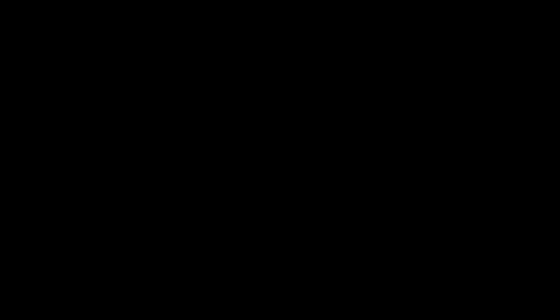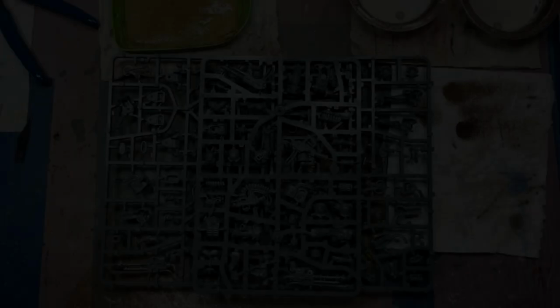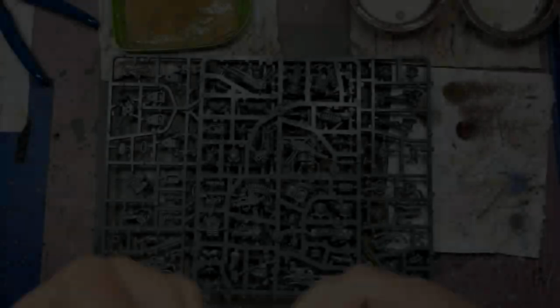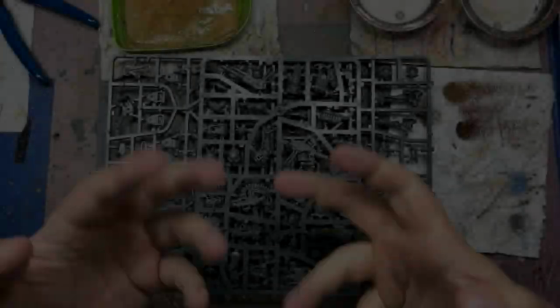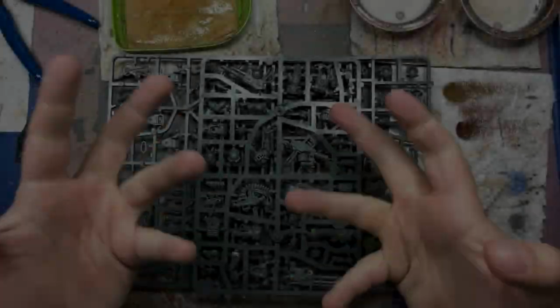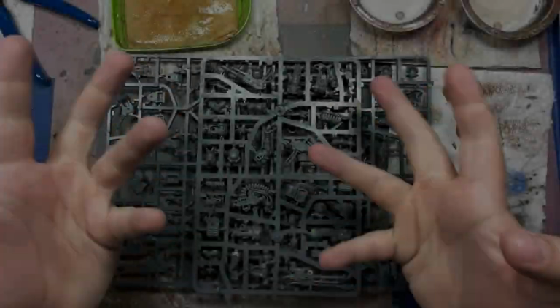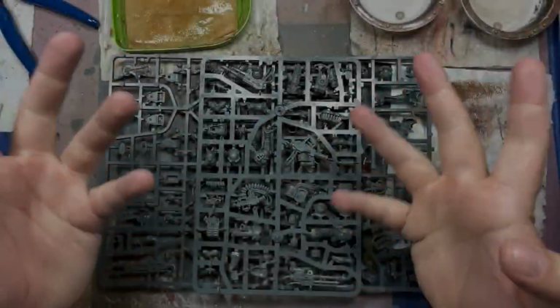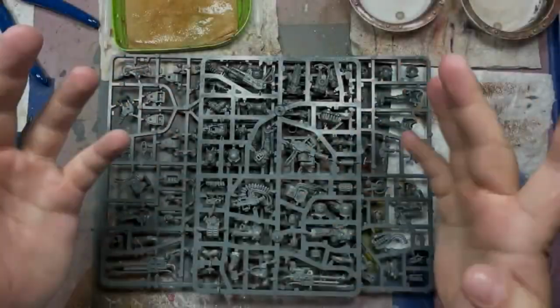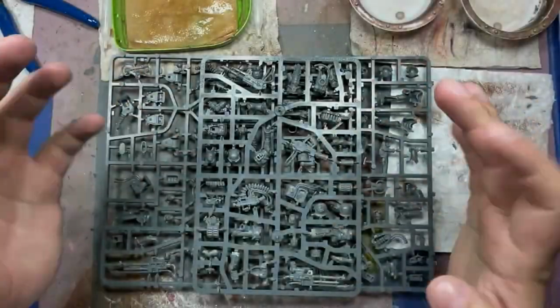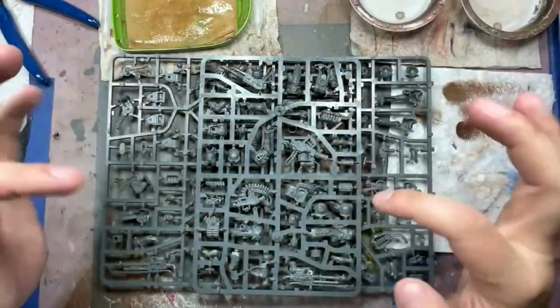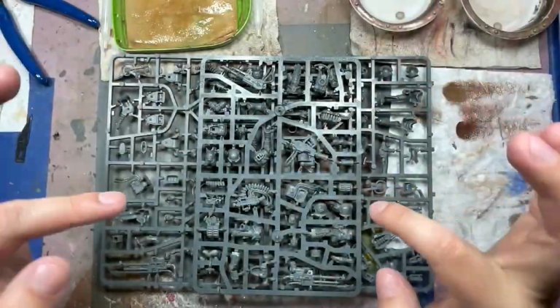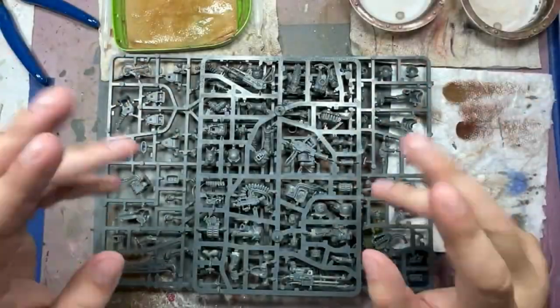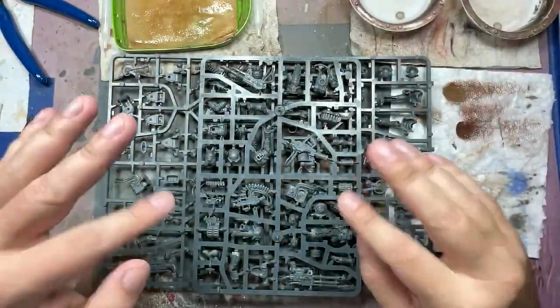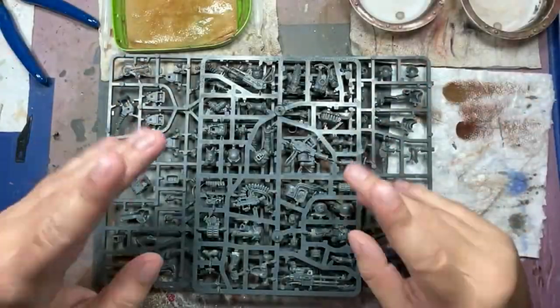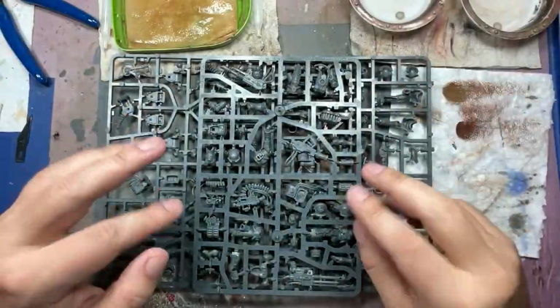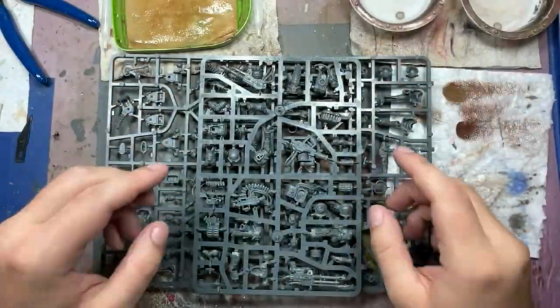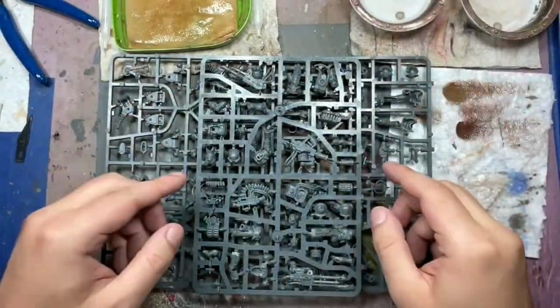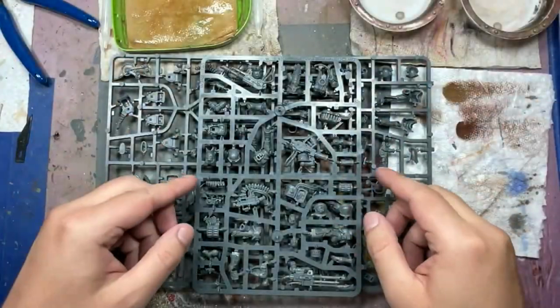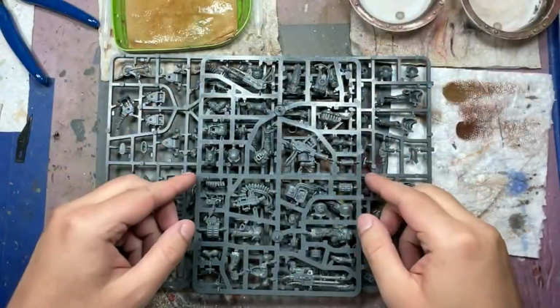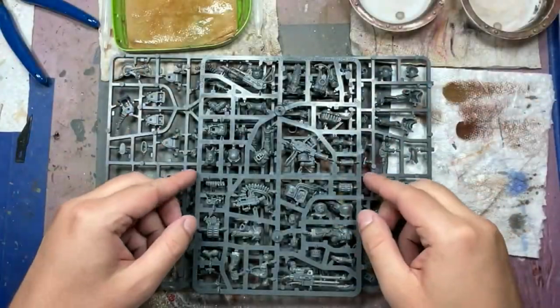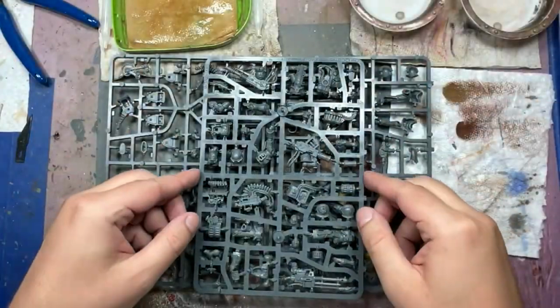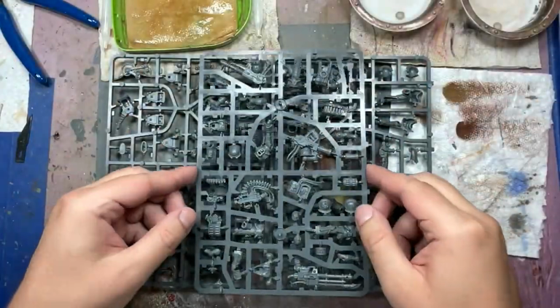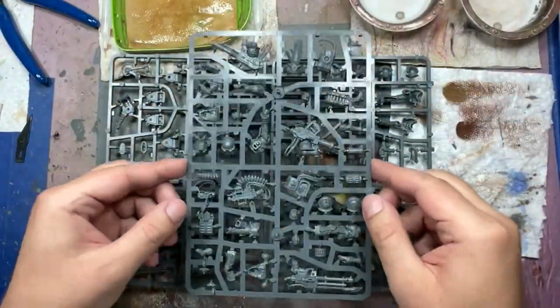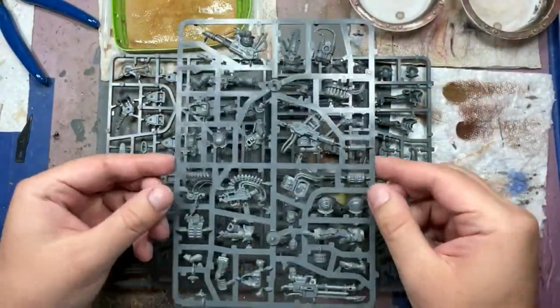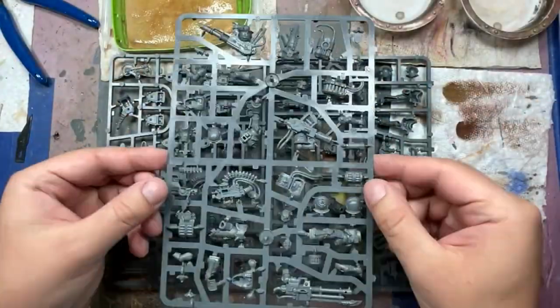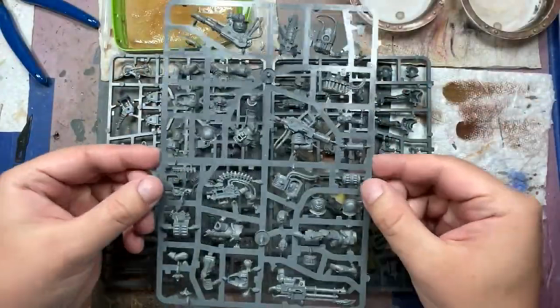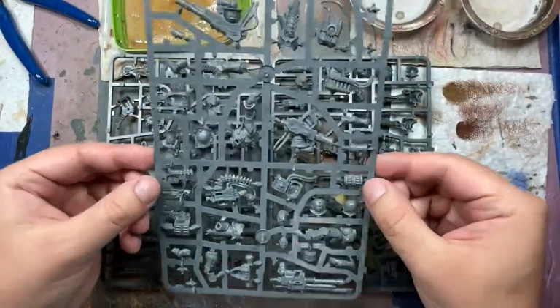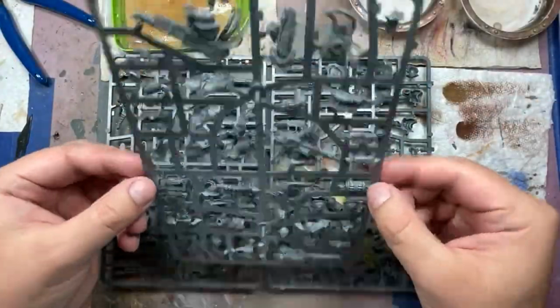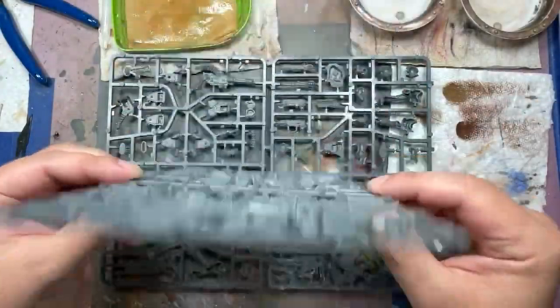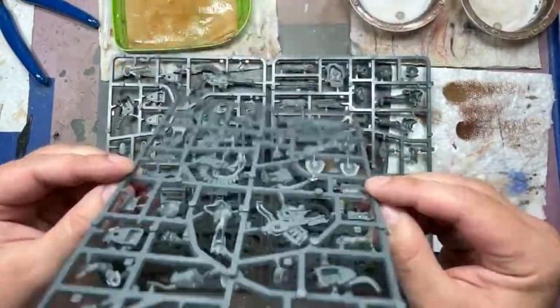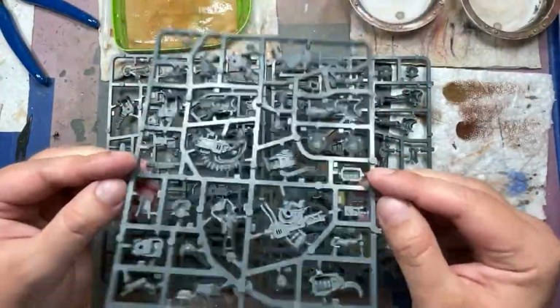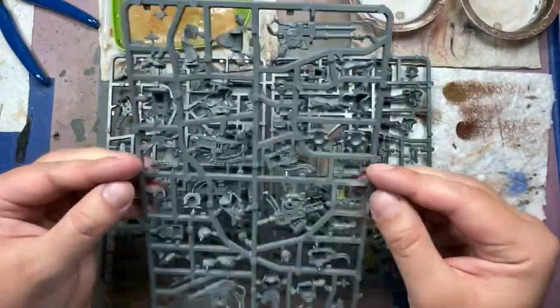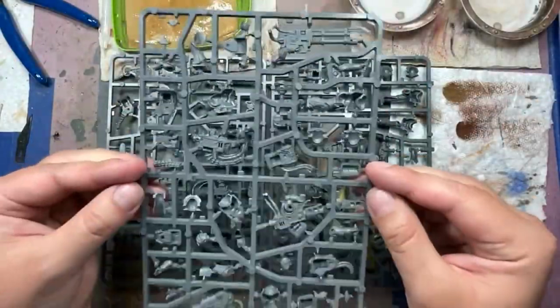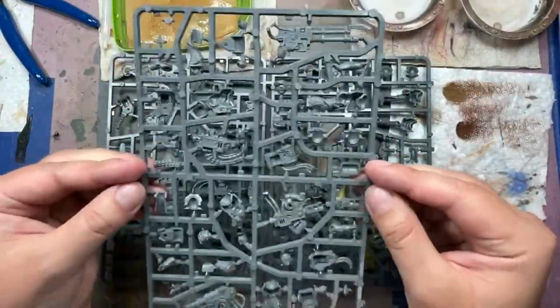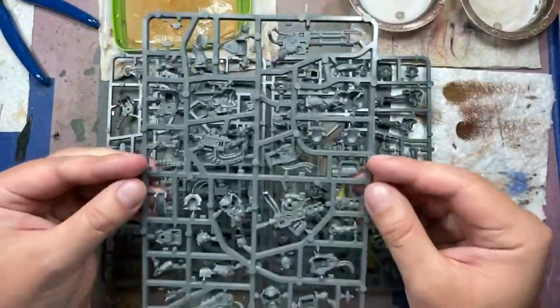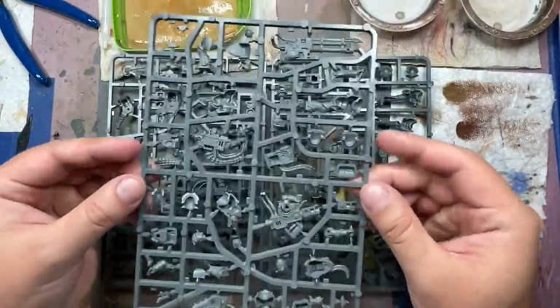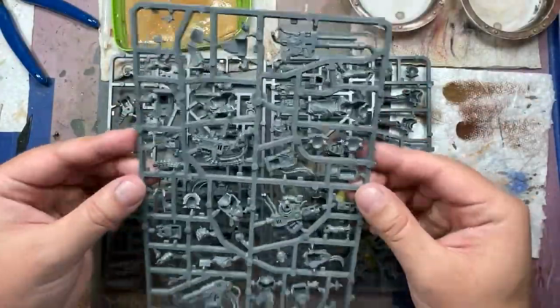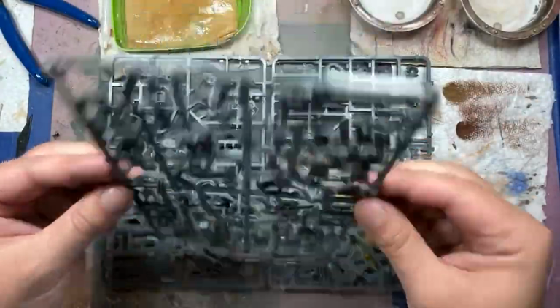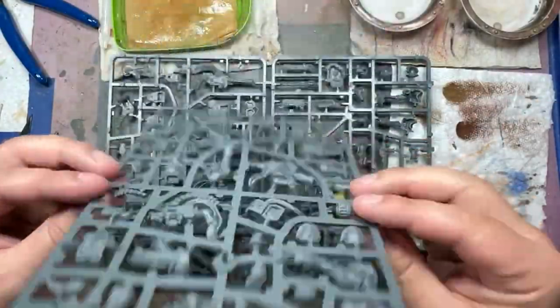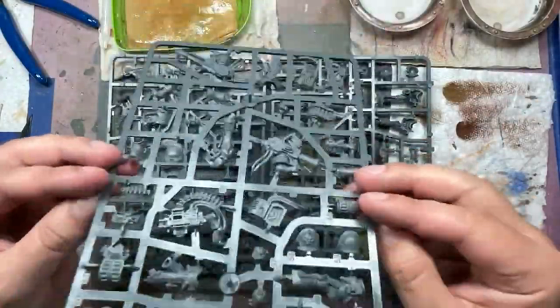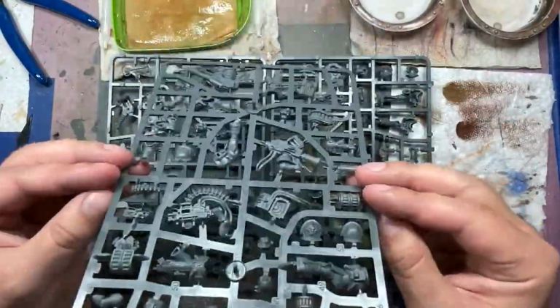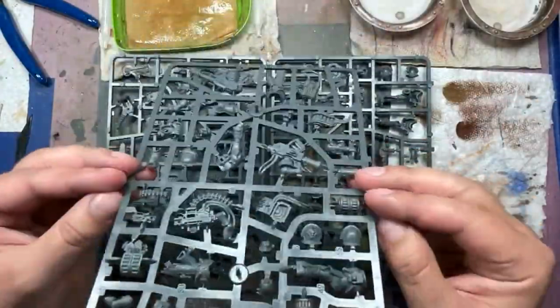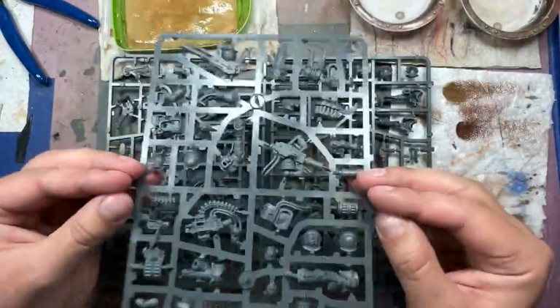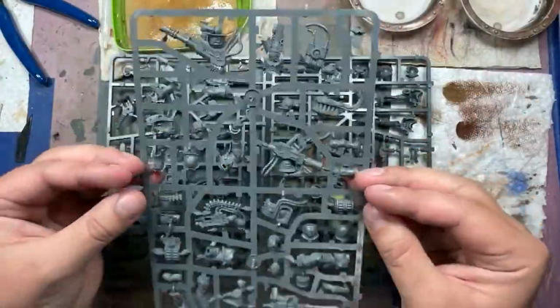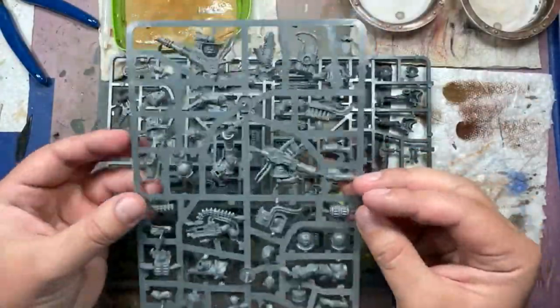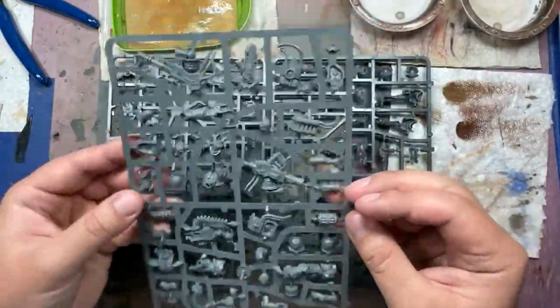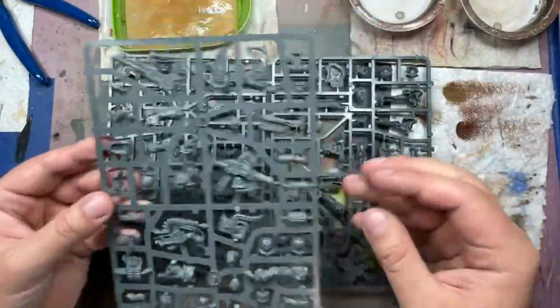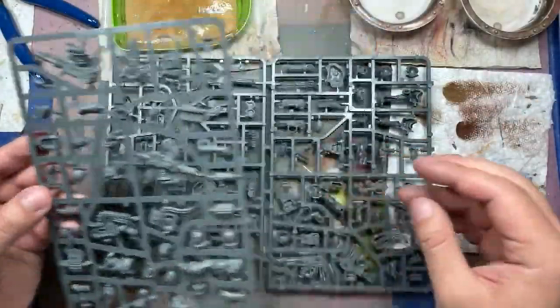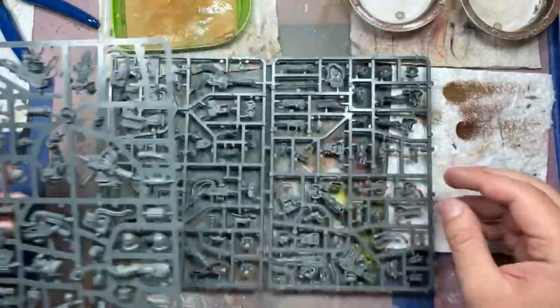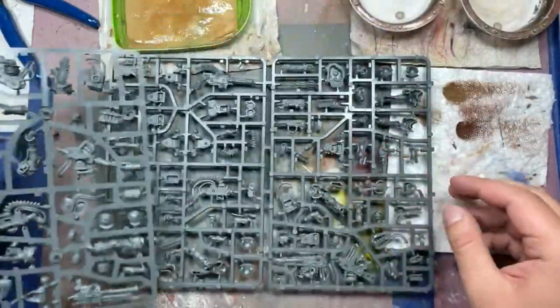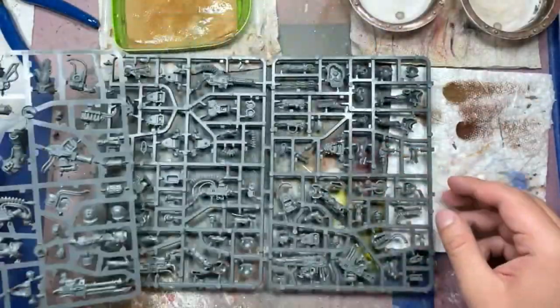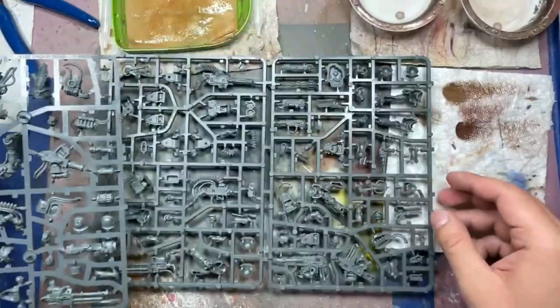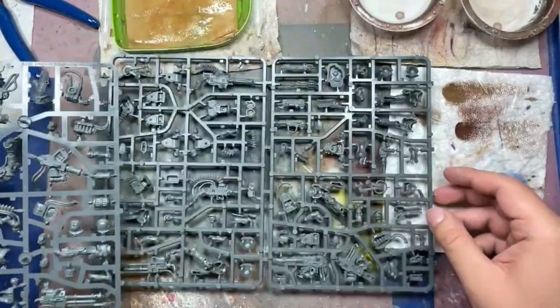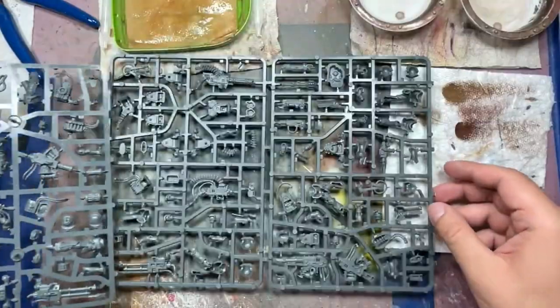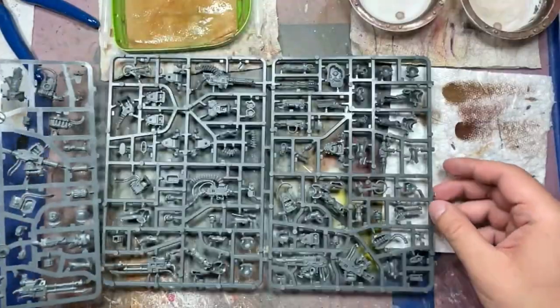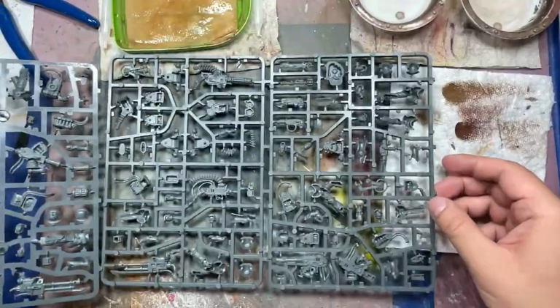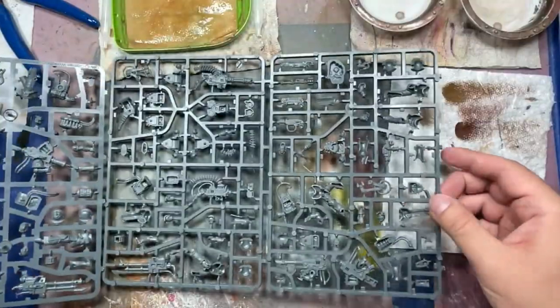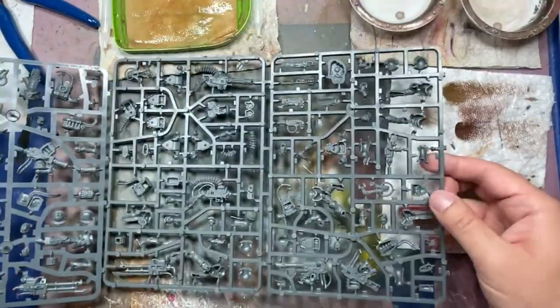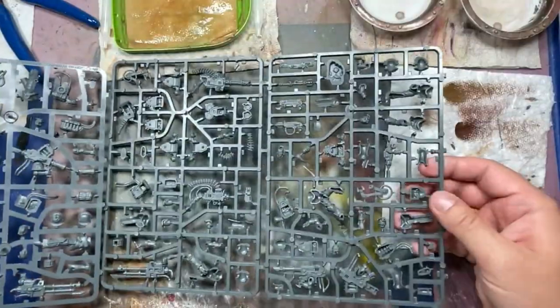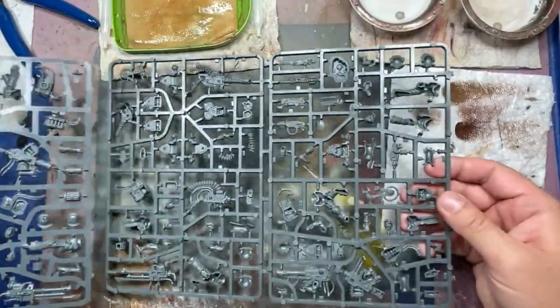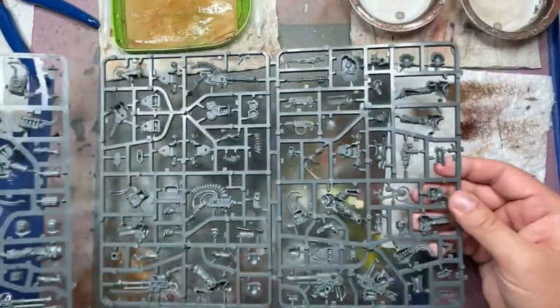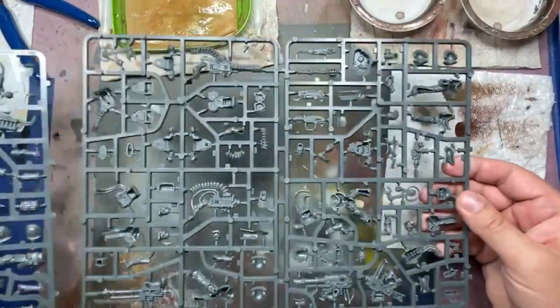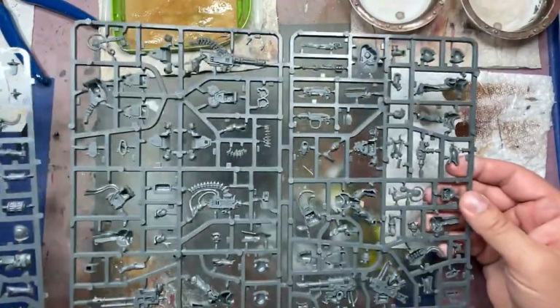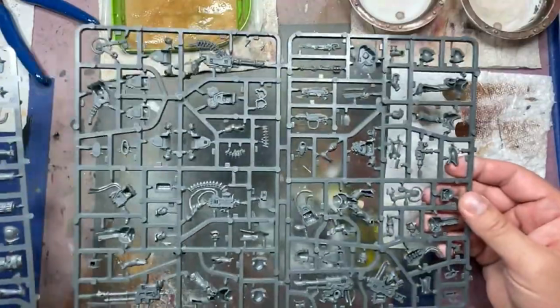Hello everyone and welcome to my channel. Today we're going to be painting up the Squad of Havocs from the new Chaos Combat Patrol box.